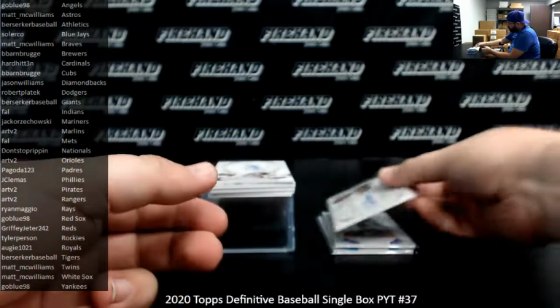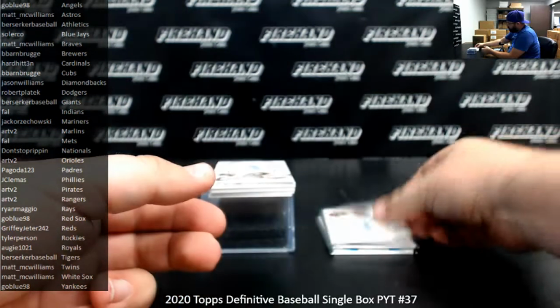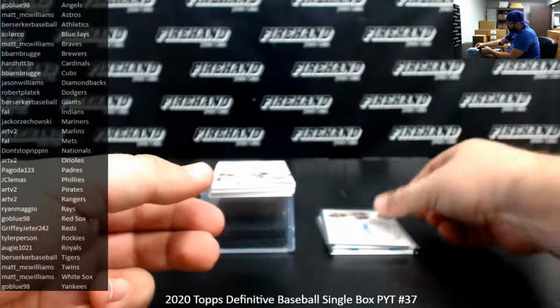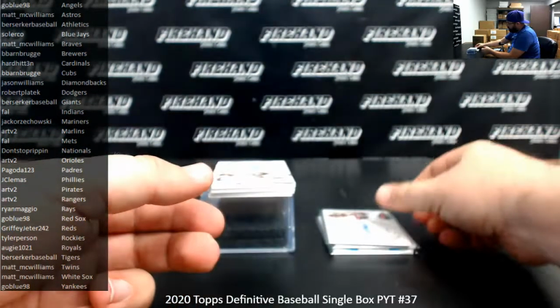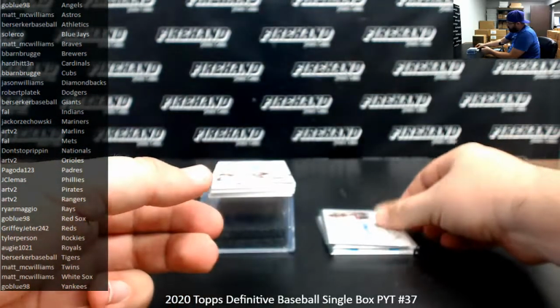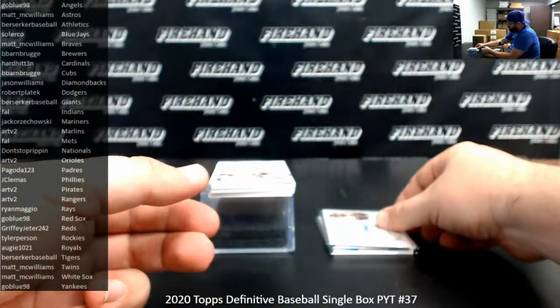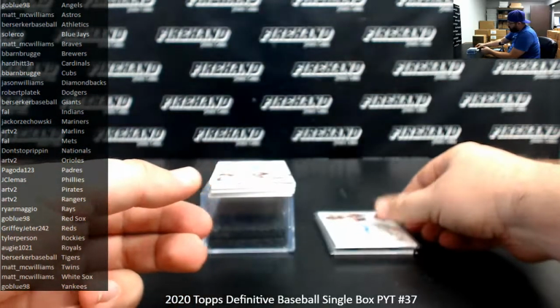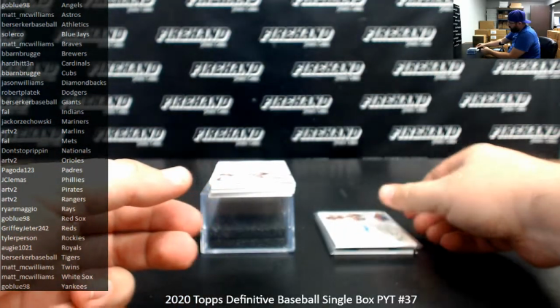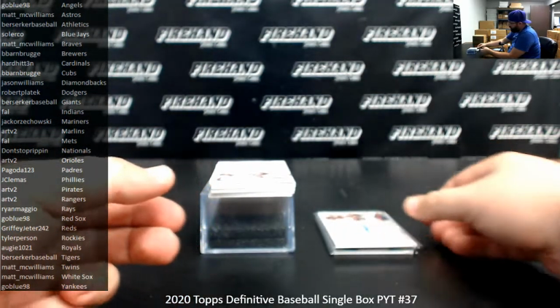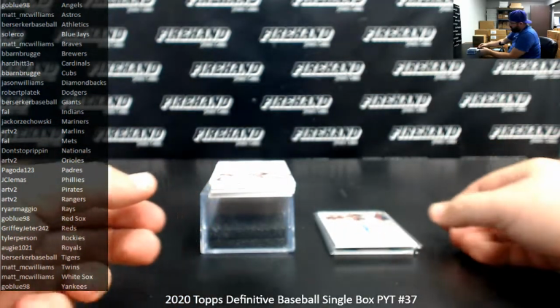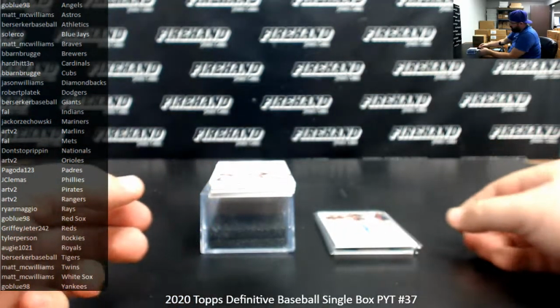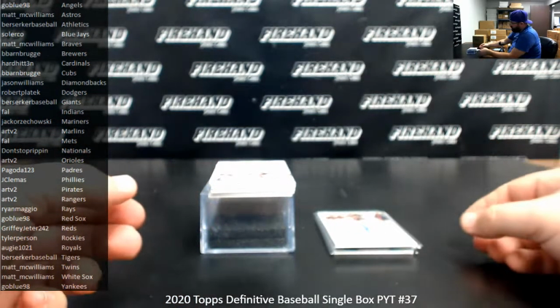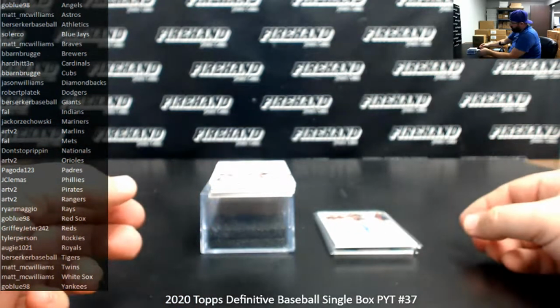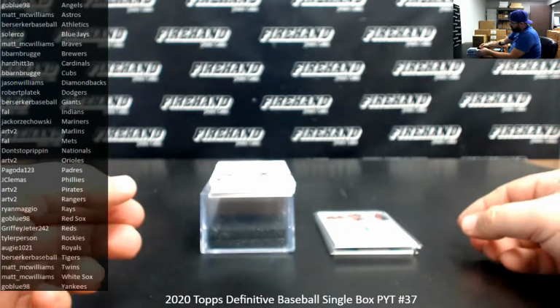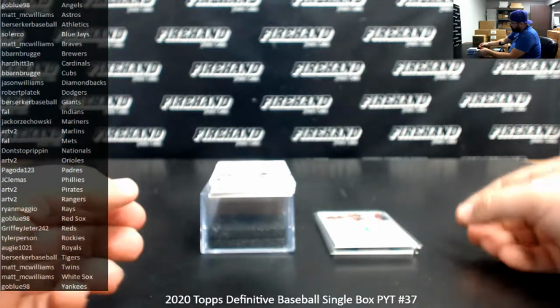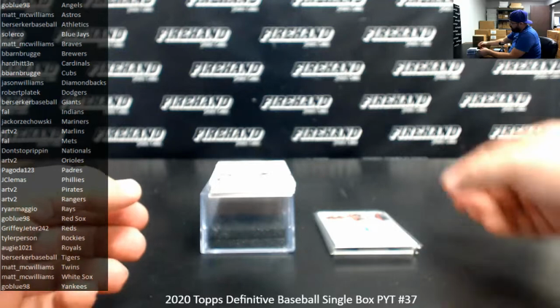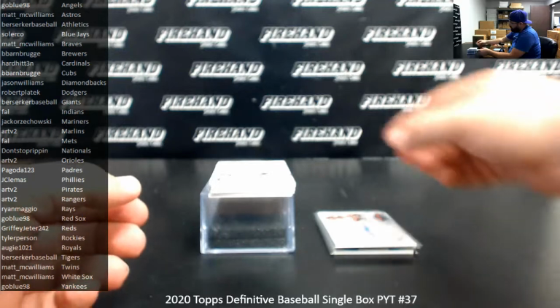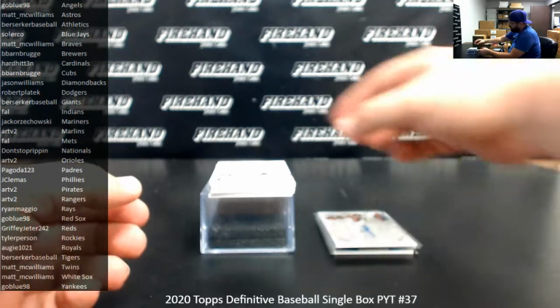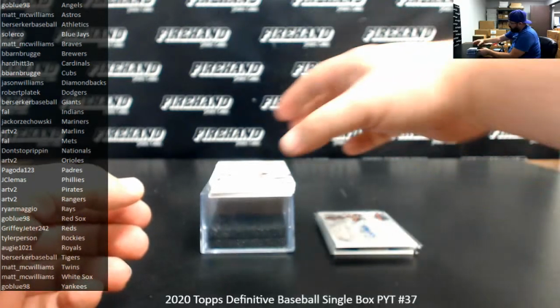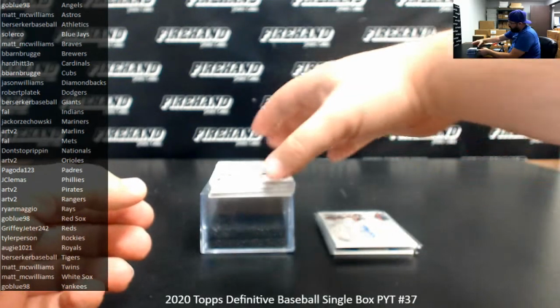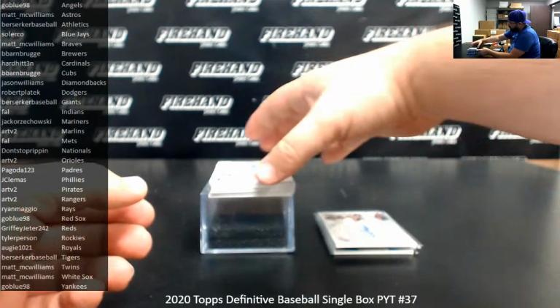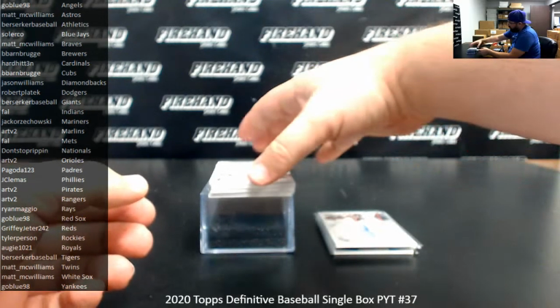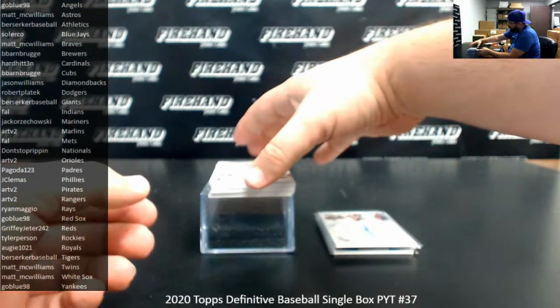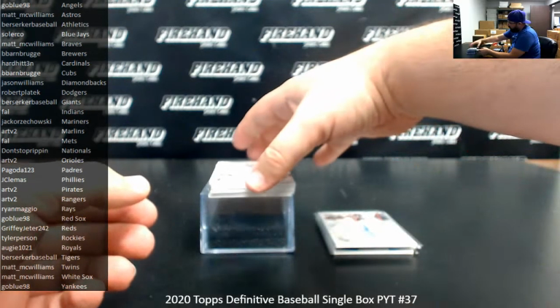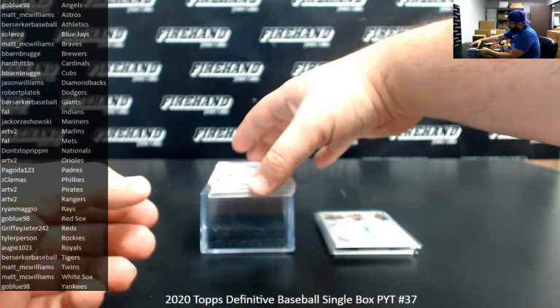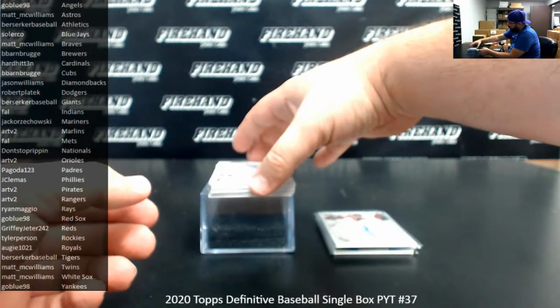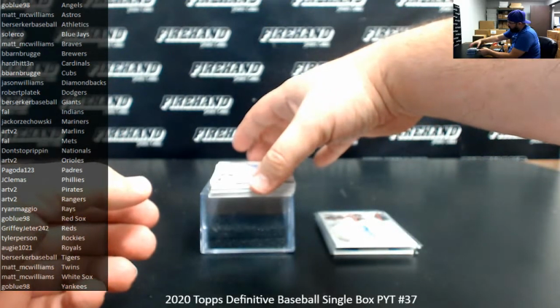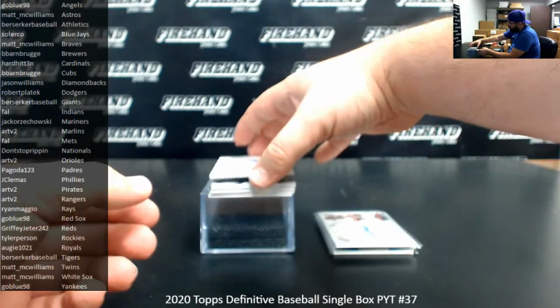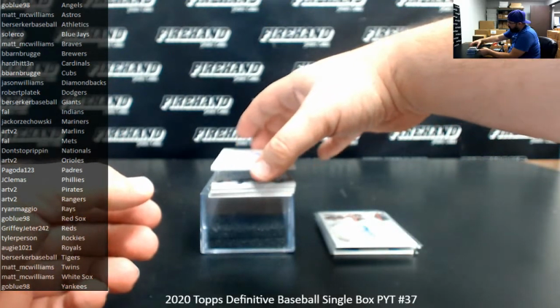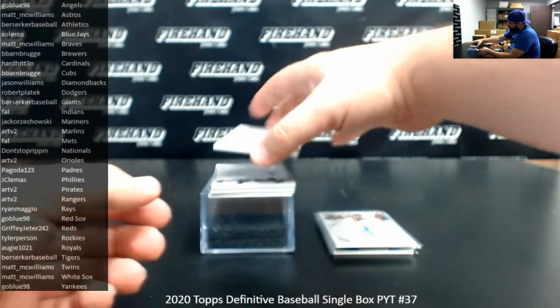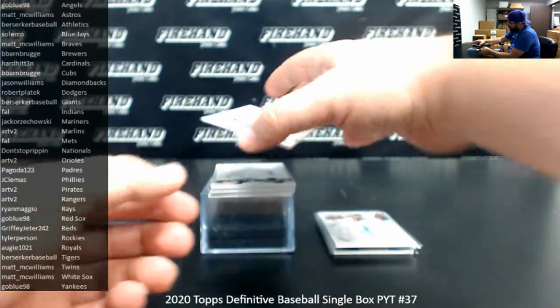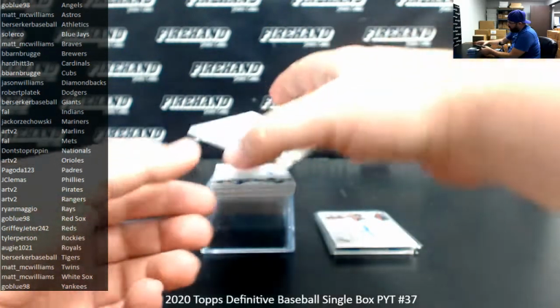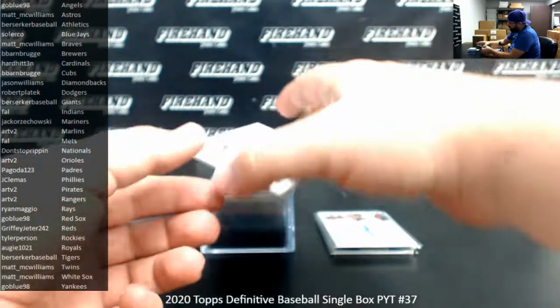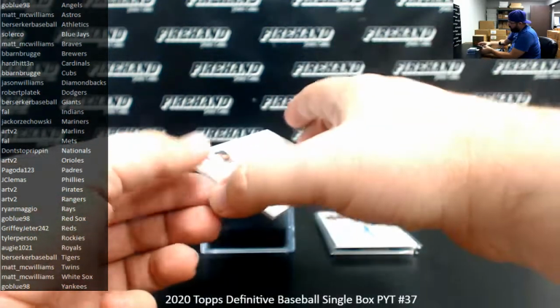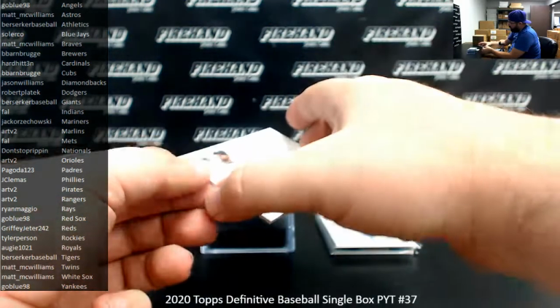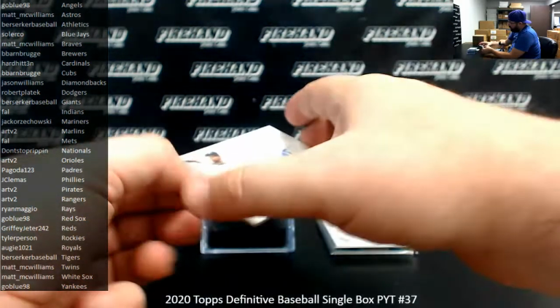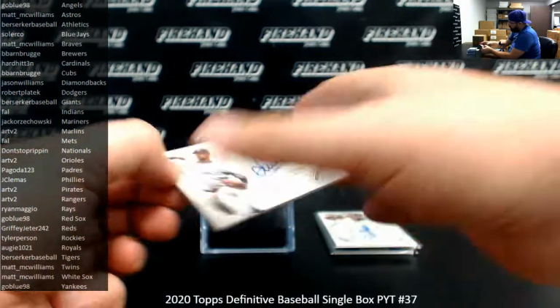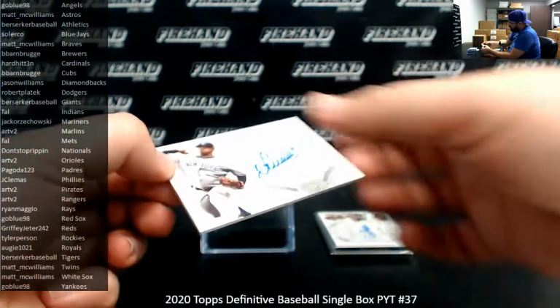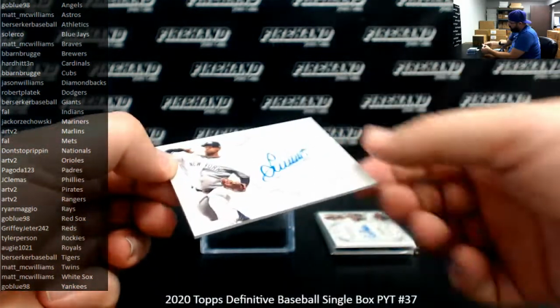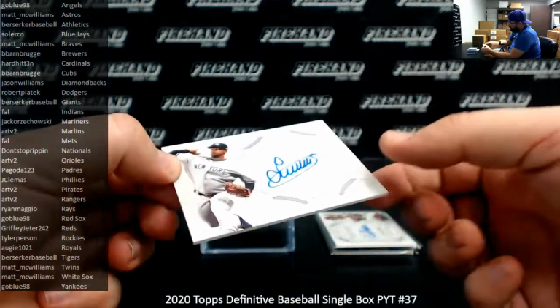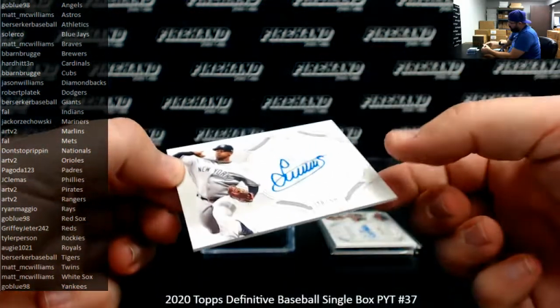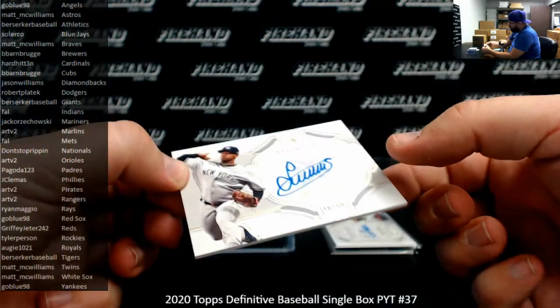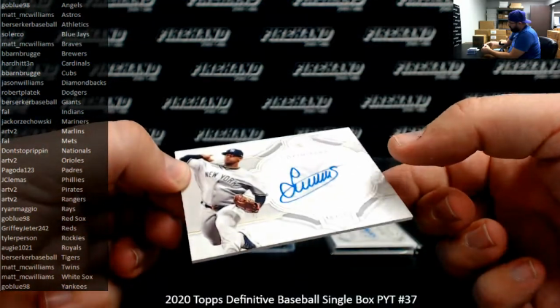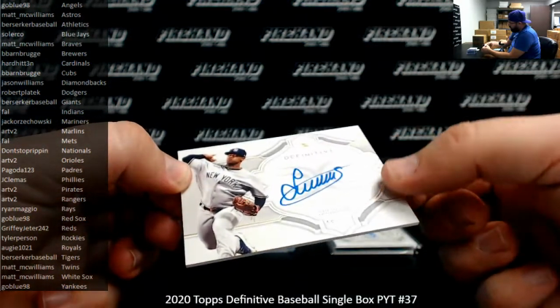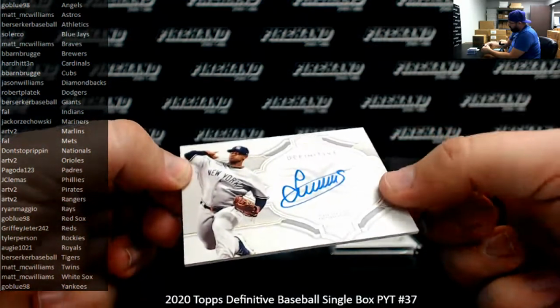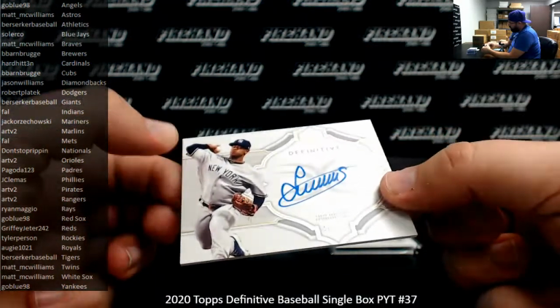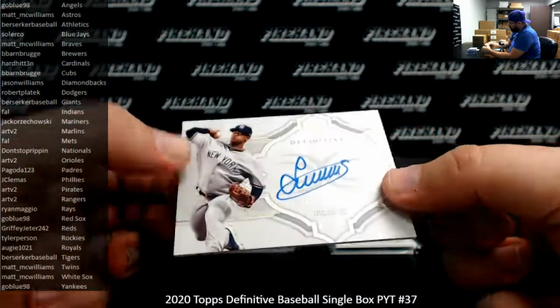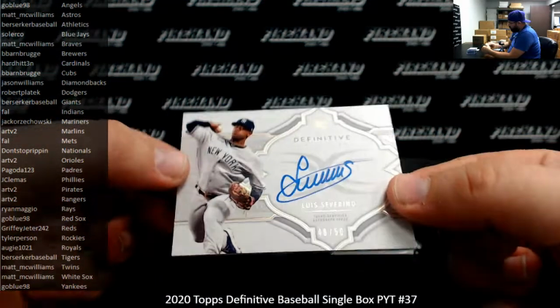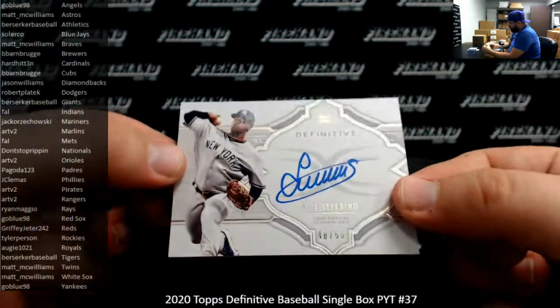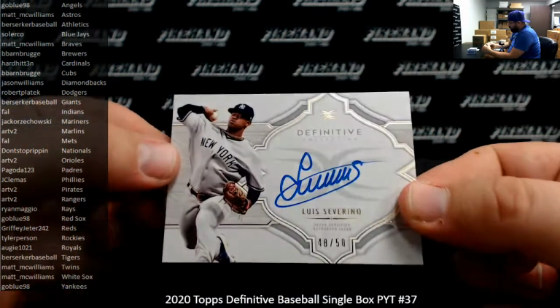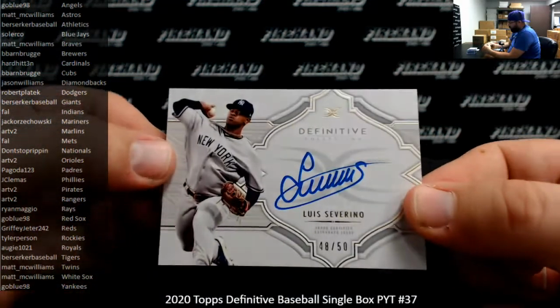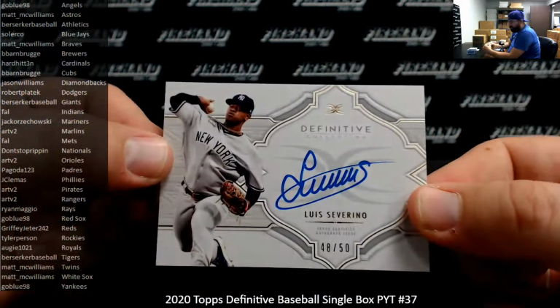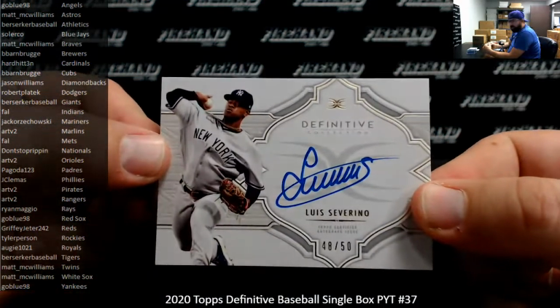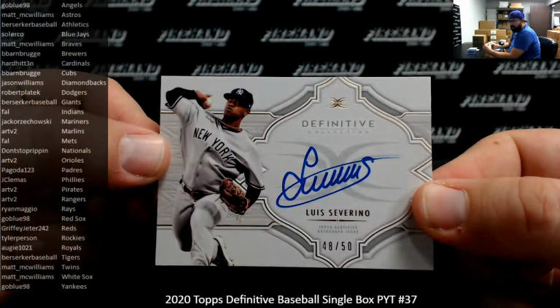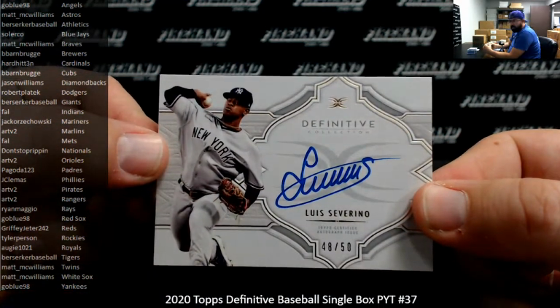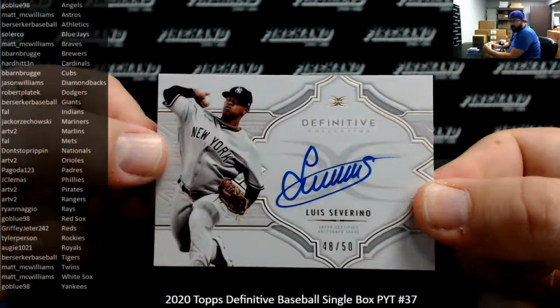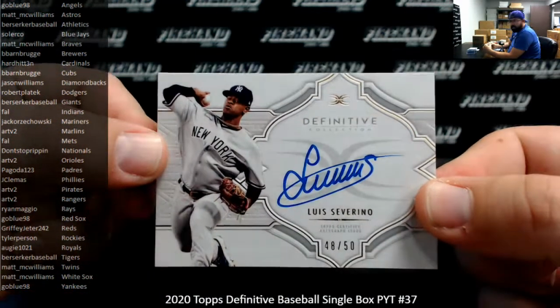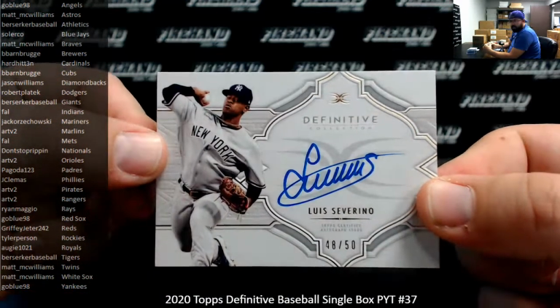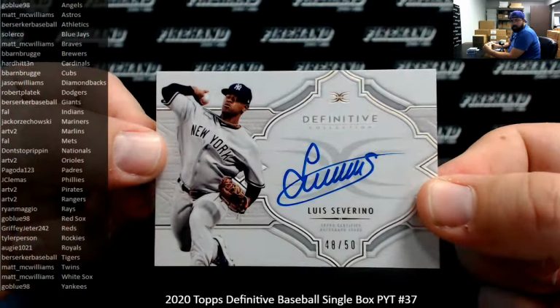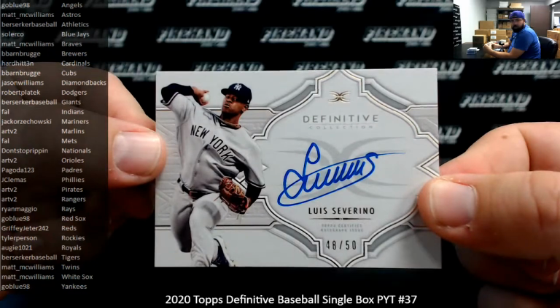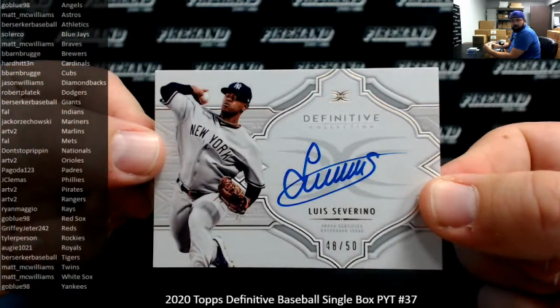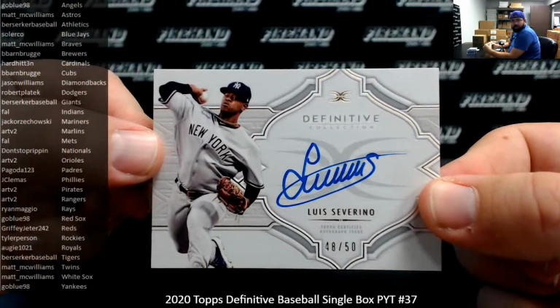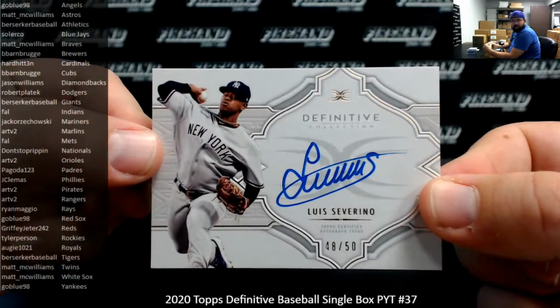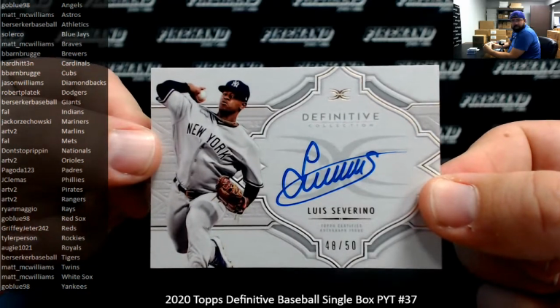Next up, I've got a definitive autograph here for the Yankees — Luis Severino, number 48 of 50. New York Yankees going to Go Blue 98.